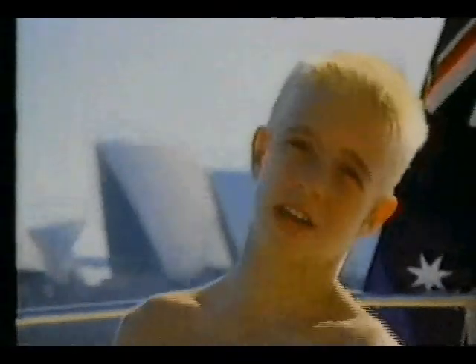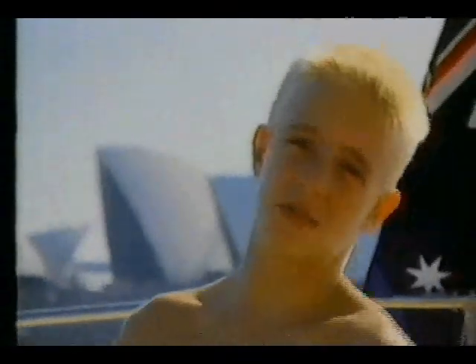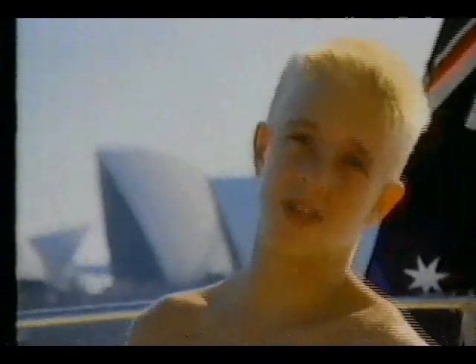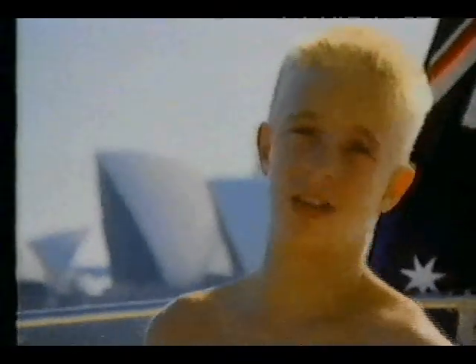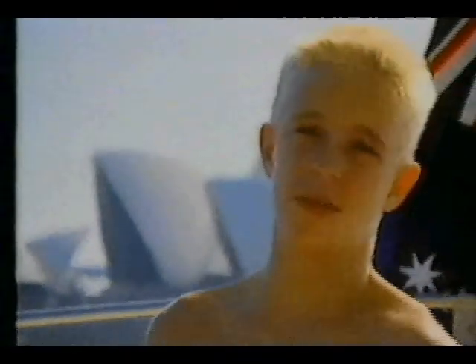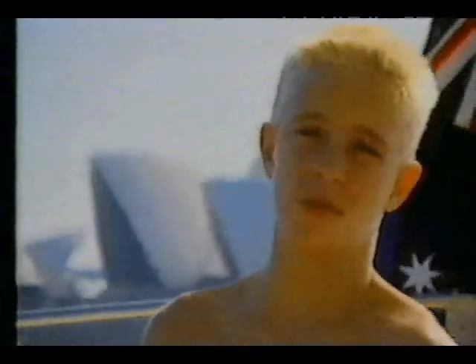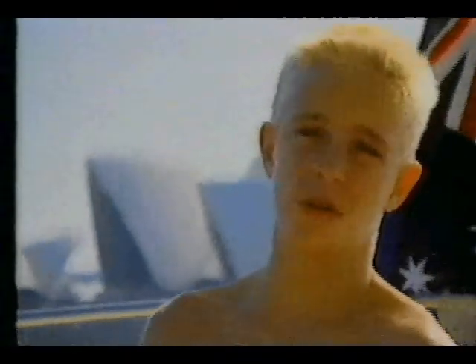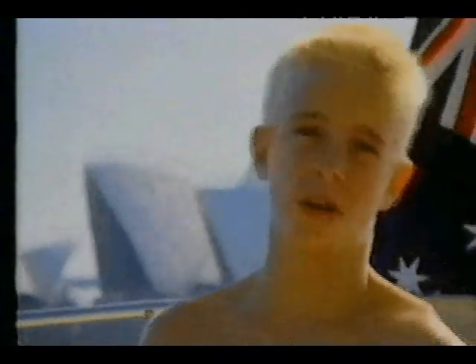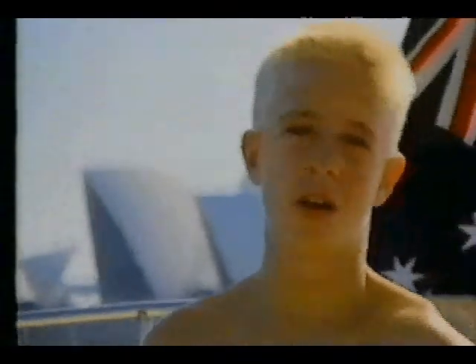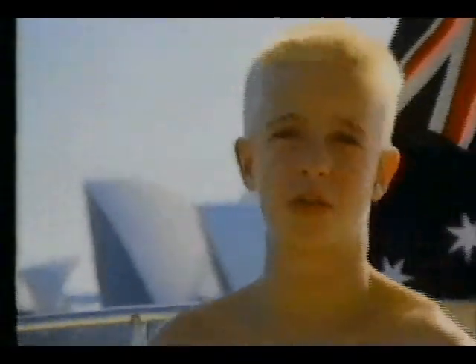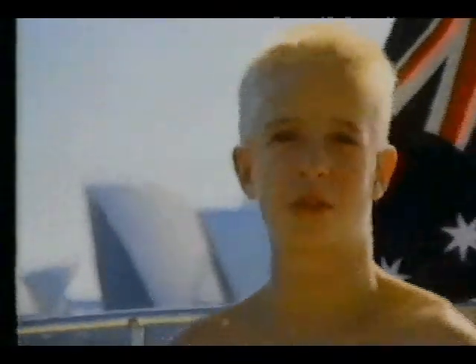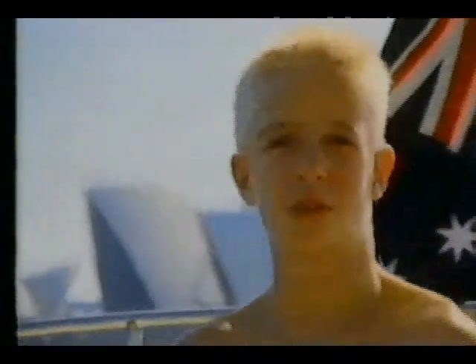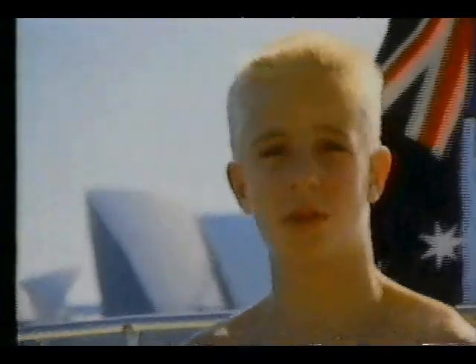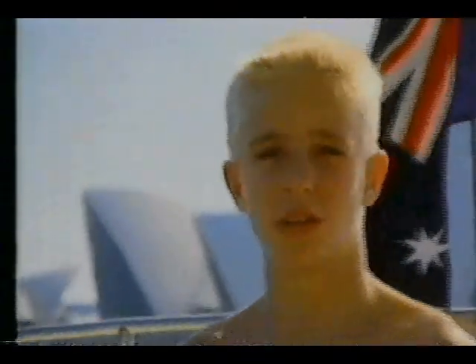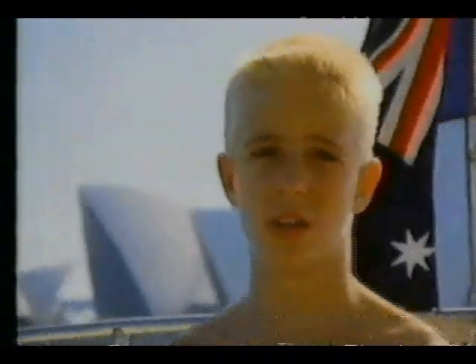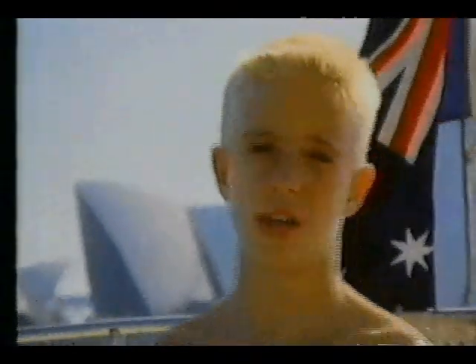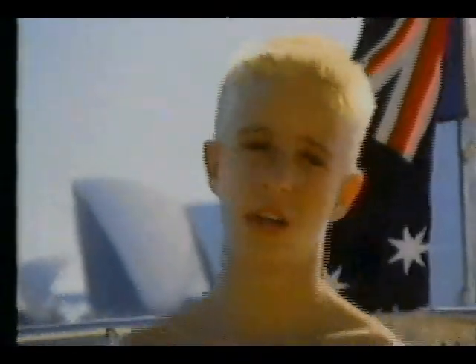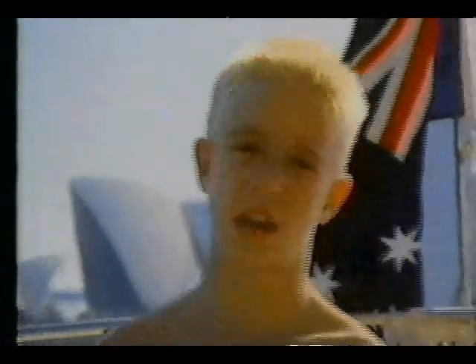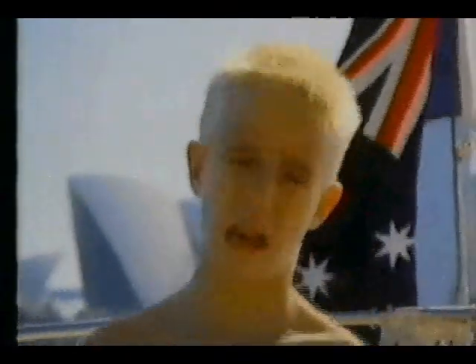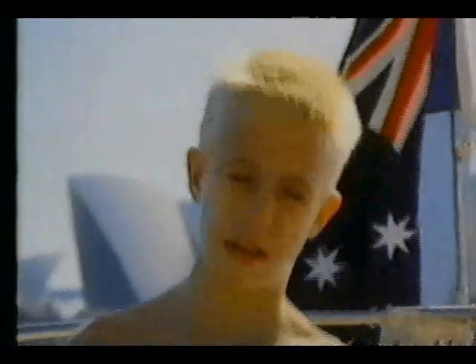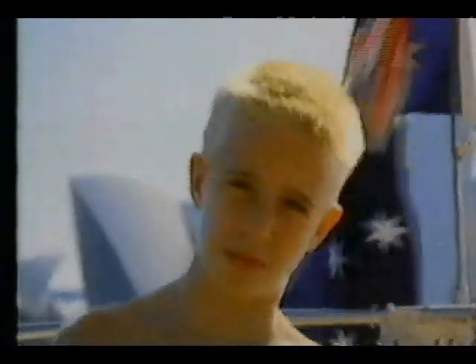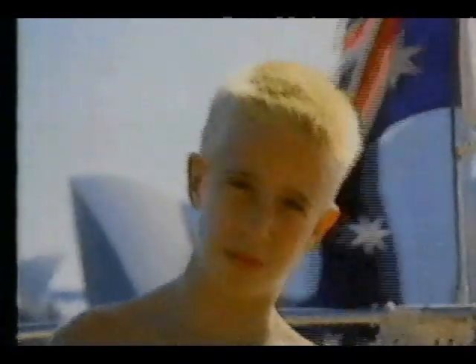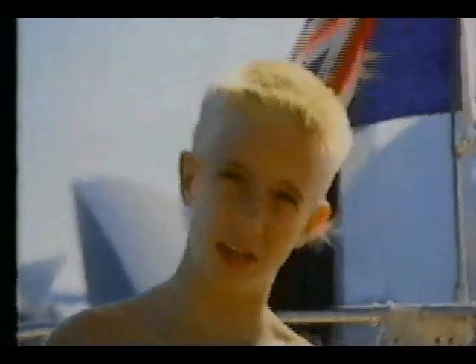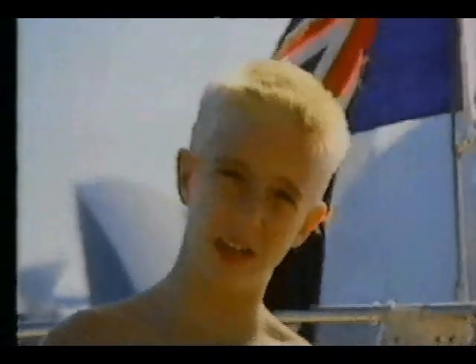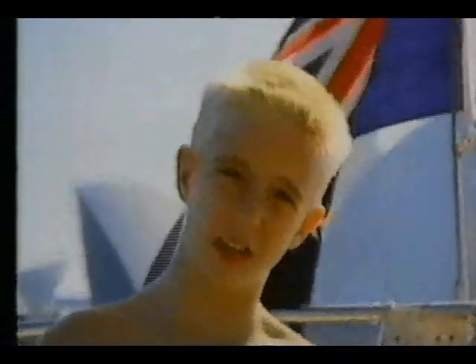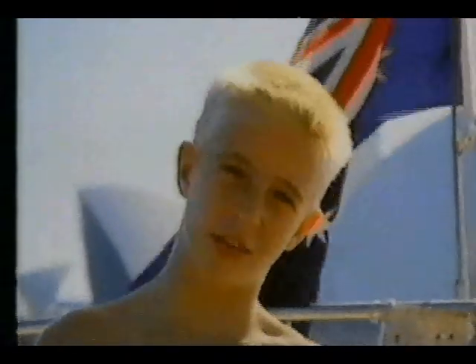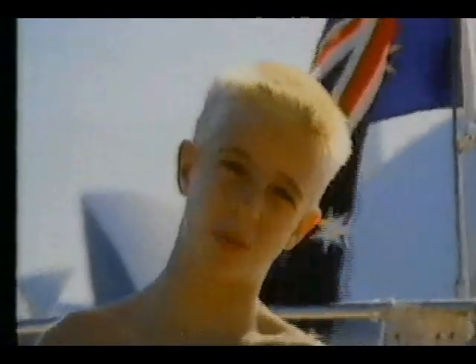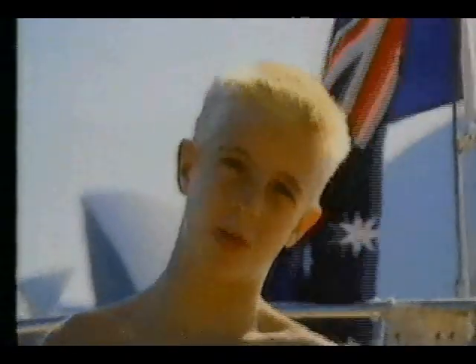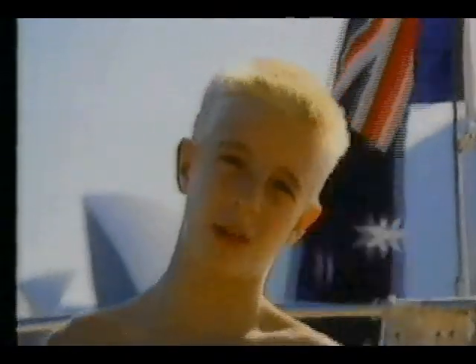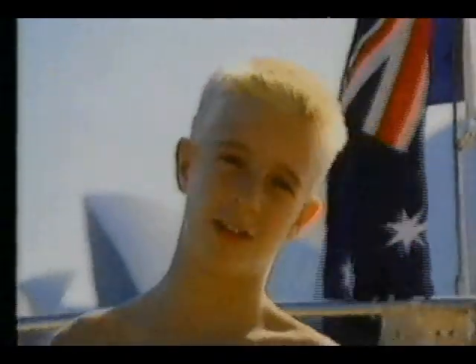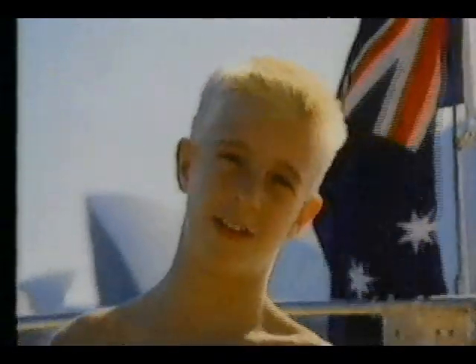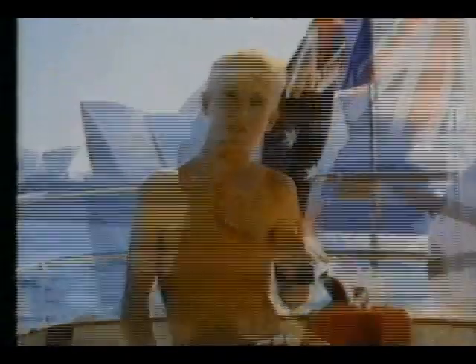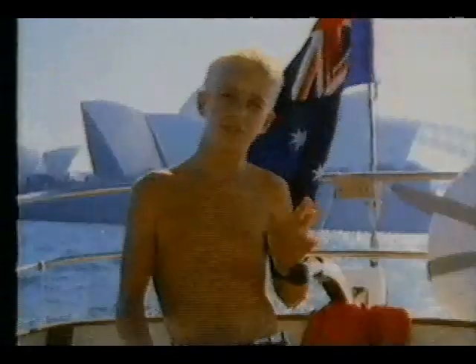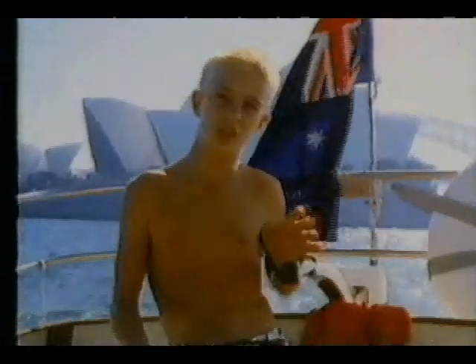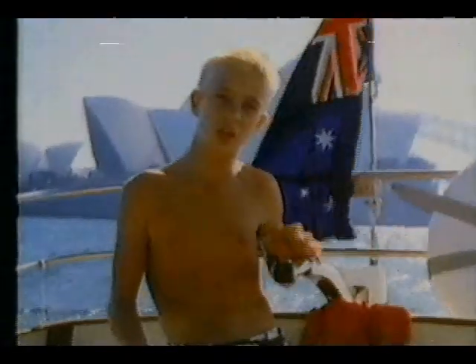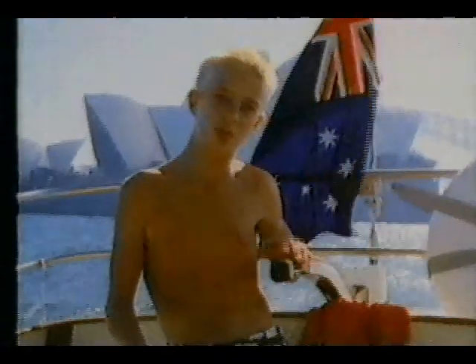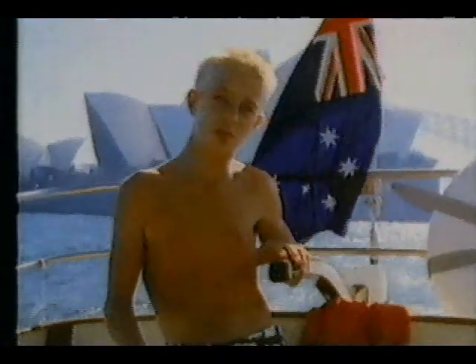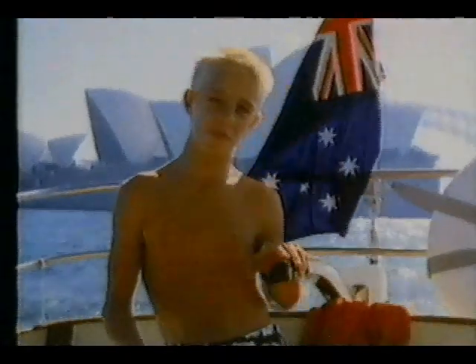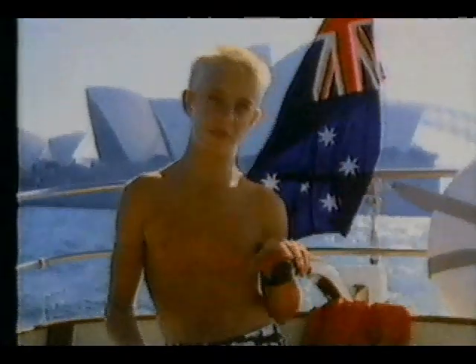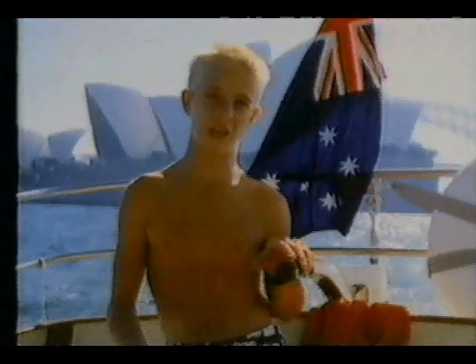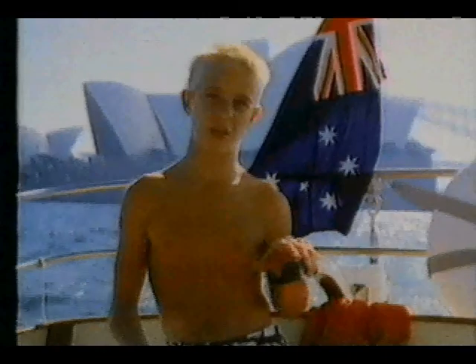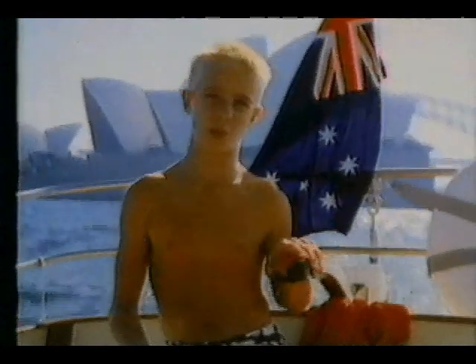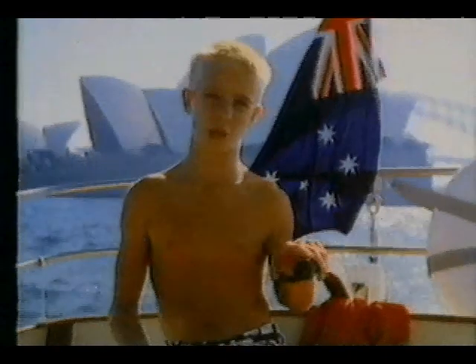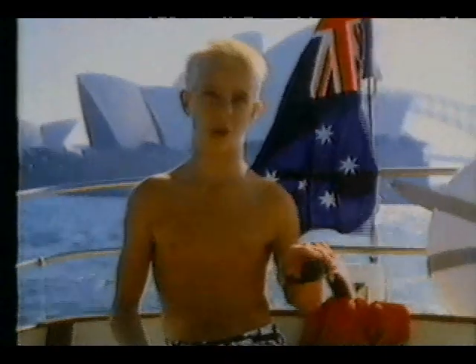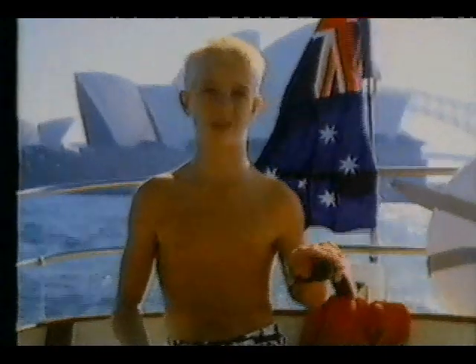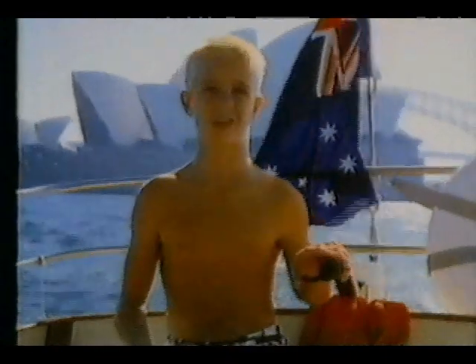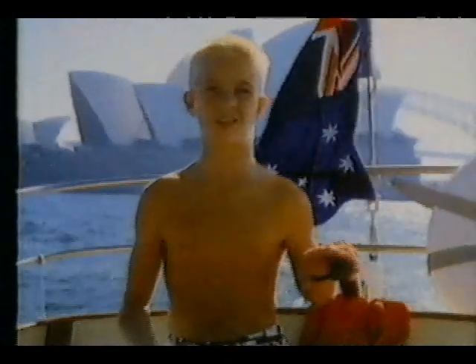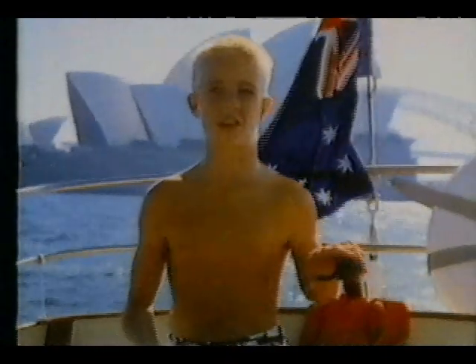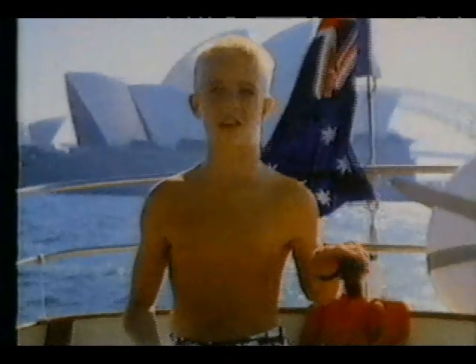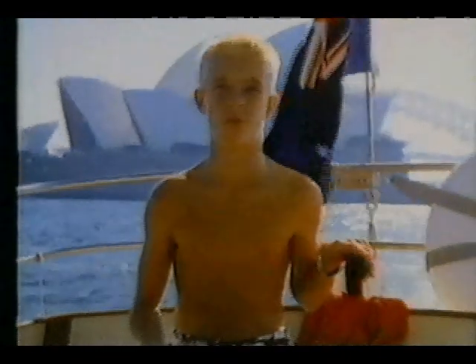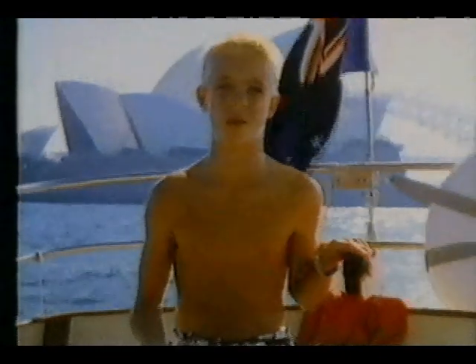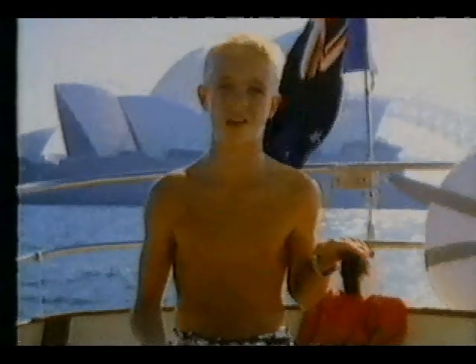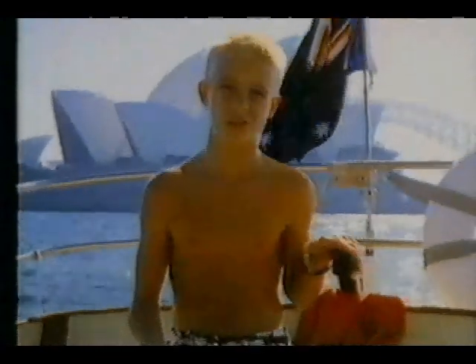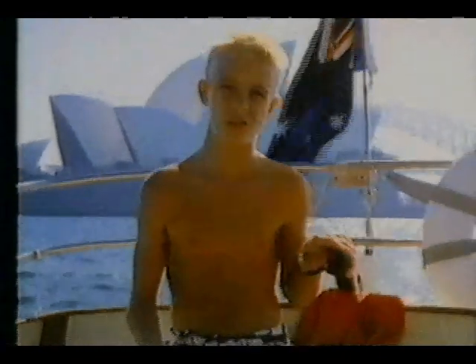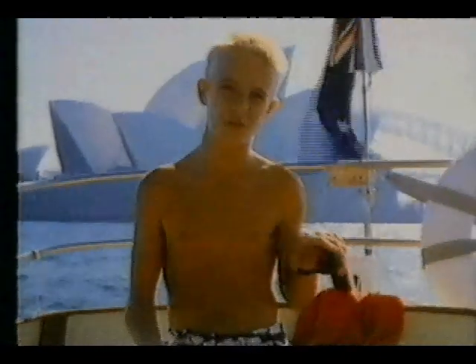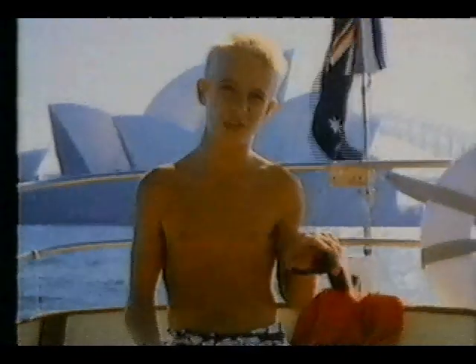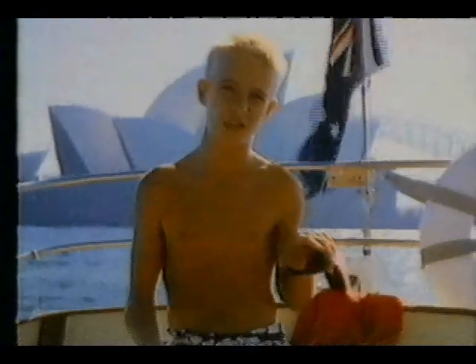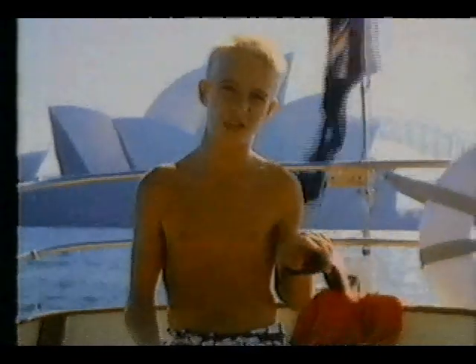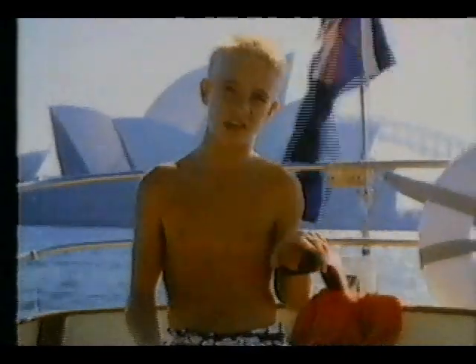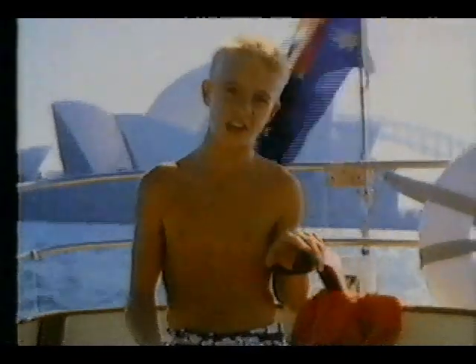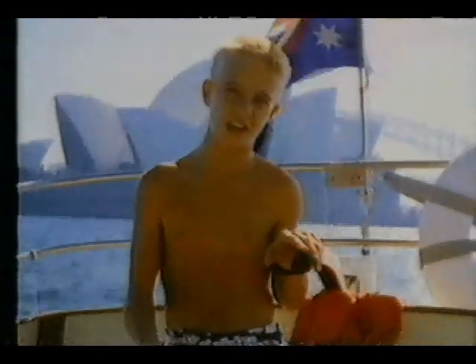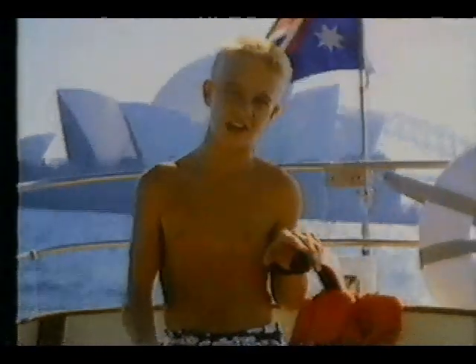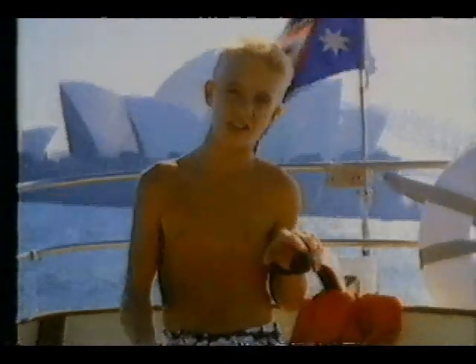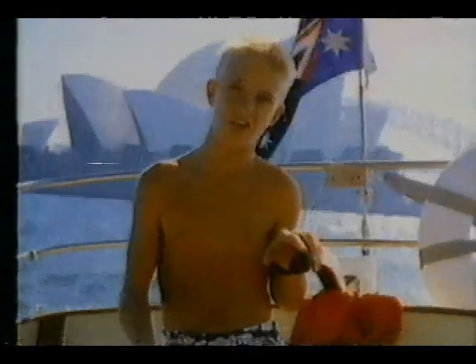Mum reckons it saves your skin from looking old too, and from skin cancer as well. So don't forget, when you go out in the sun, whack on the UV, OK?